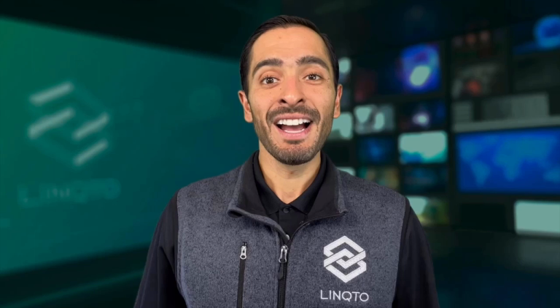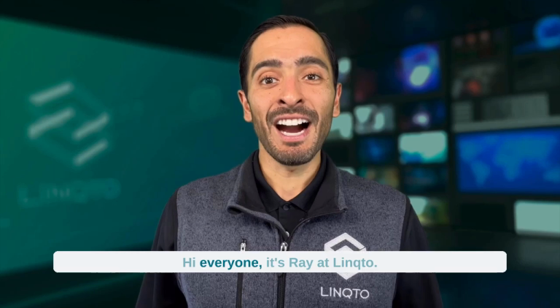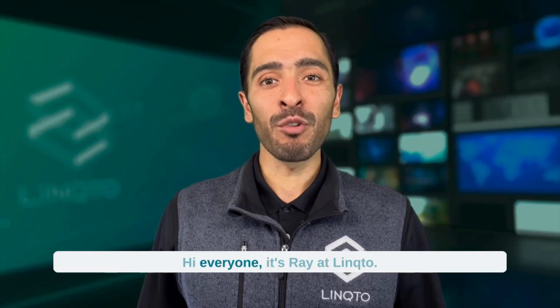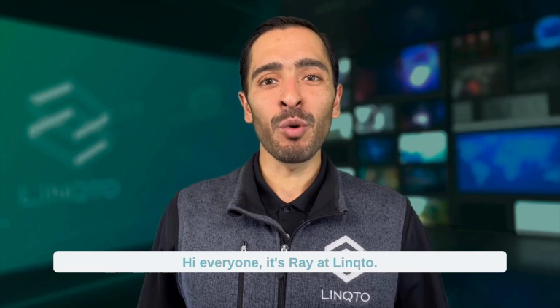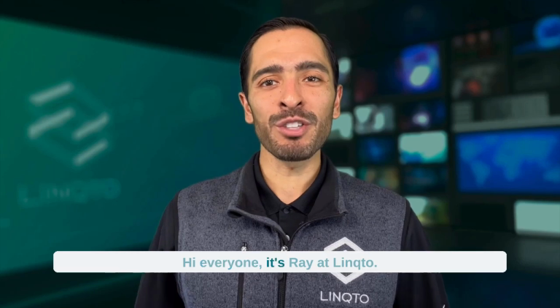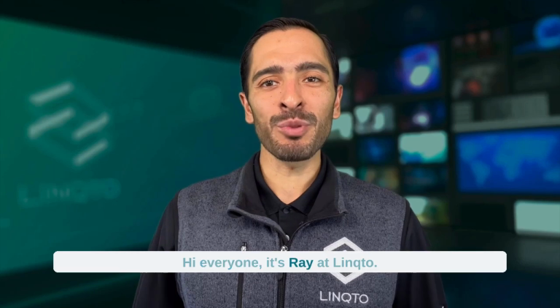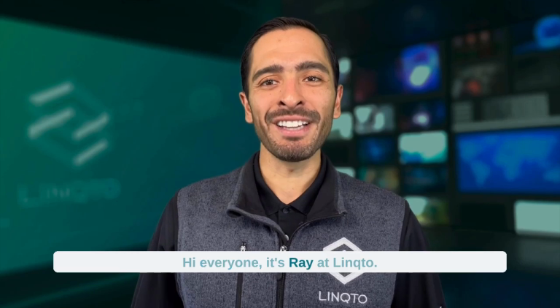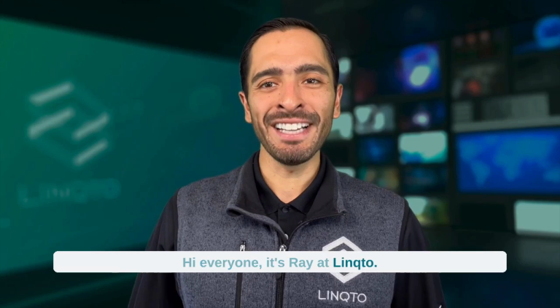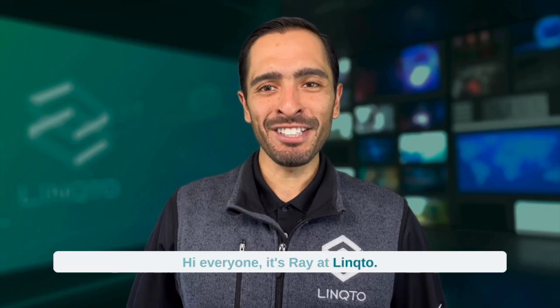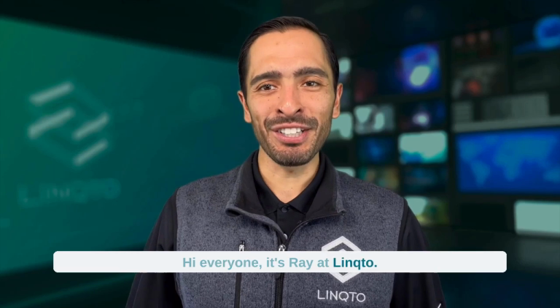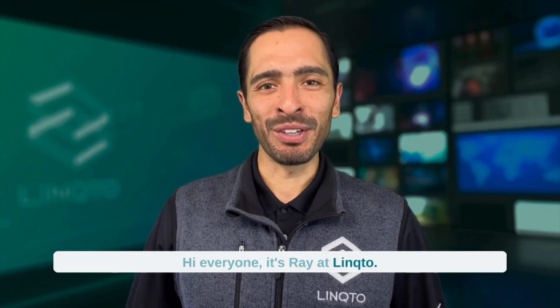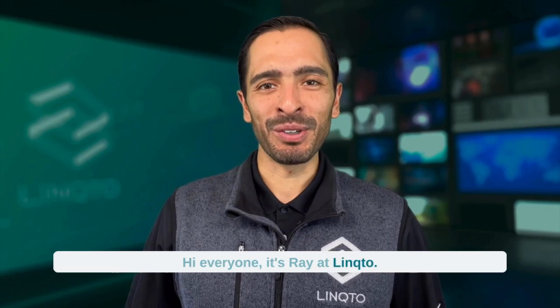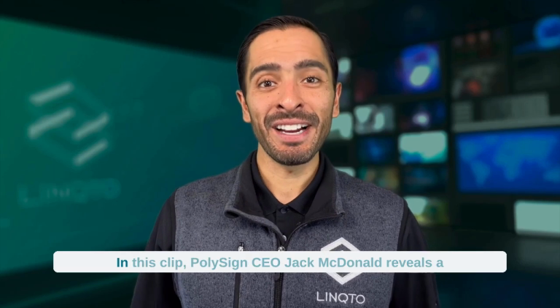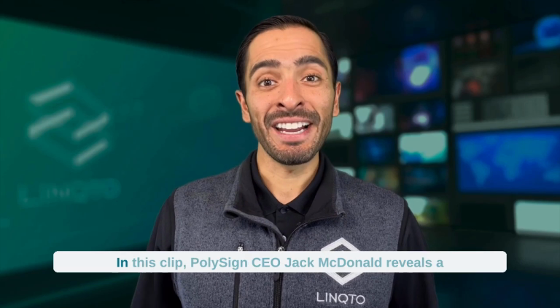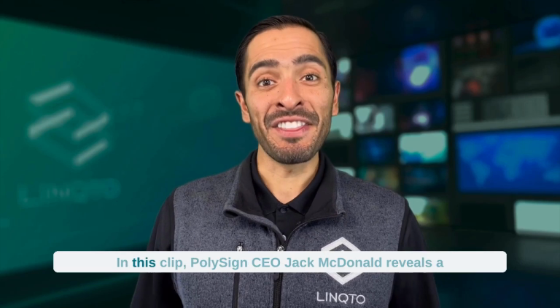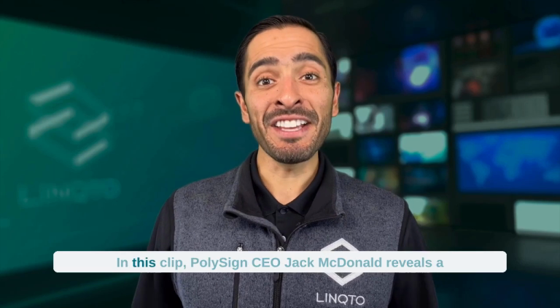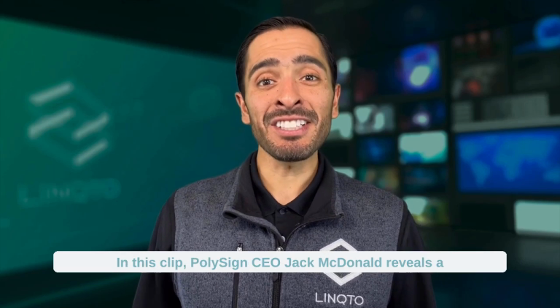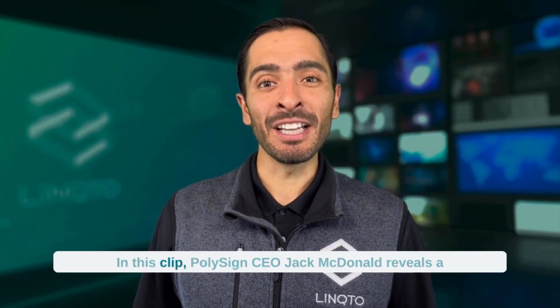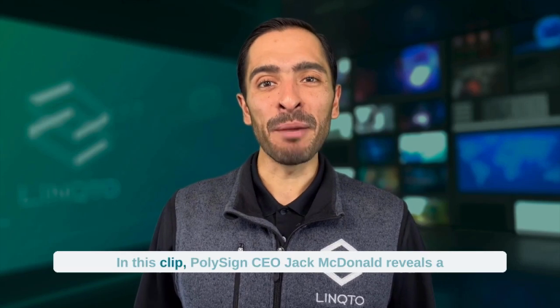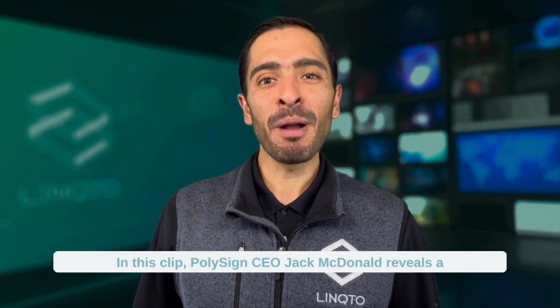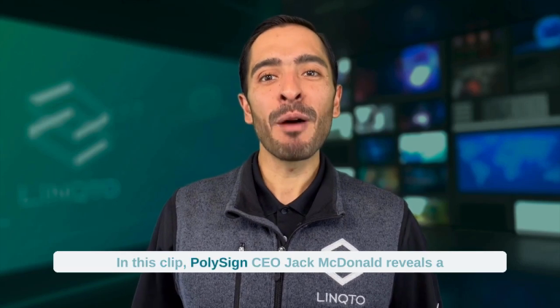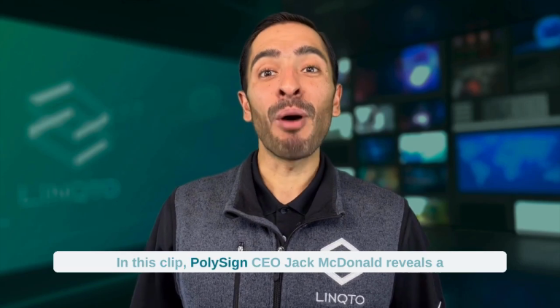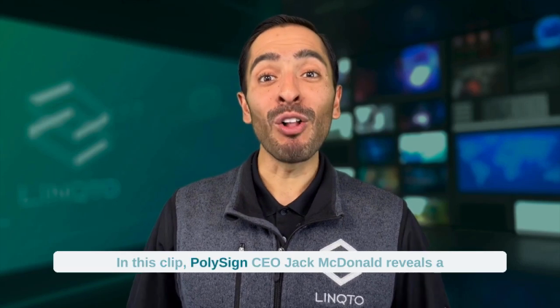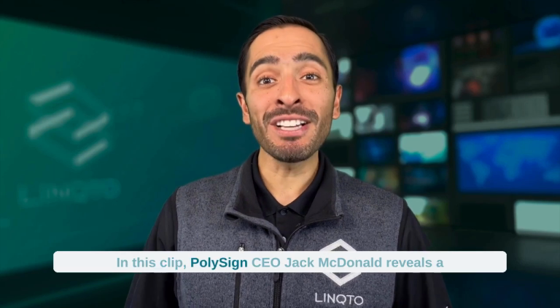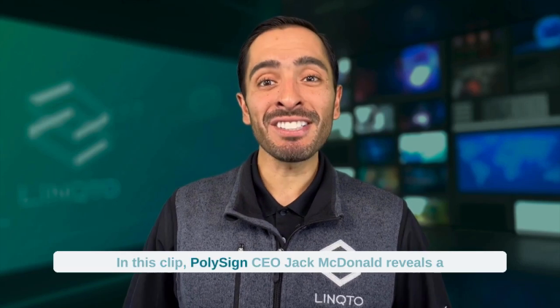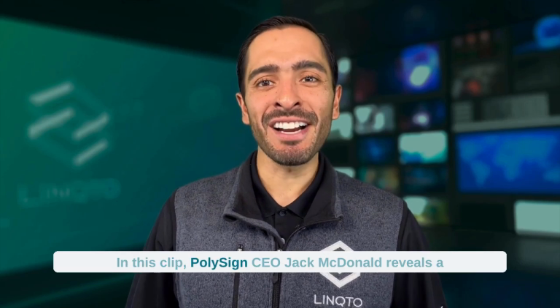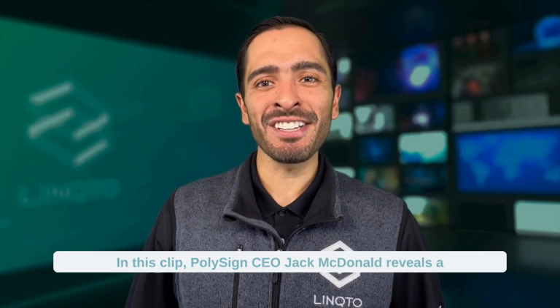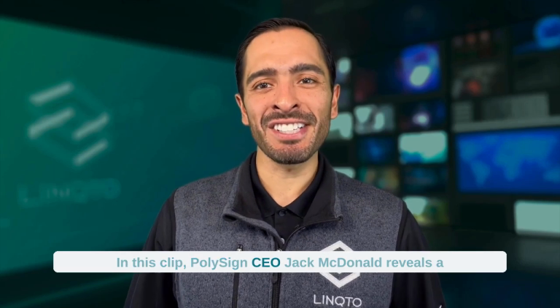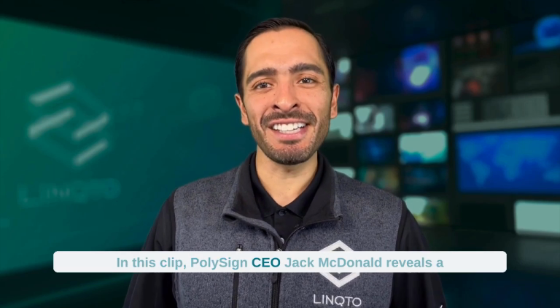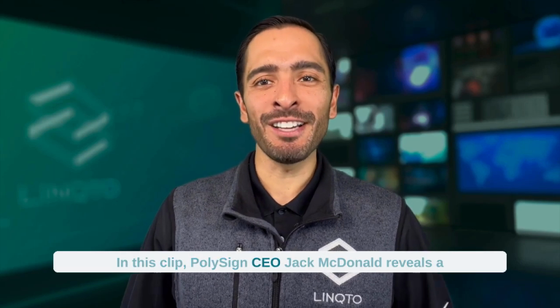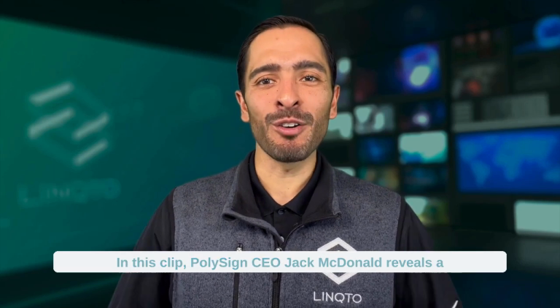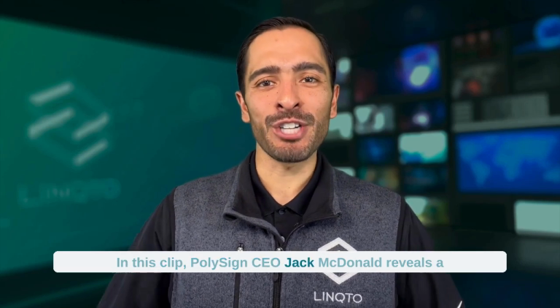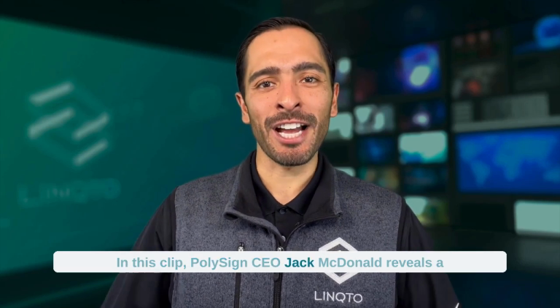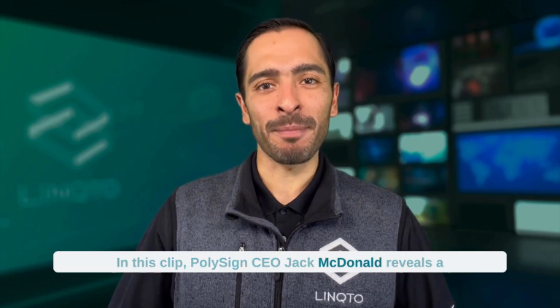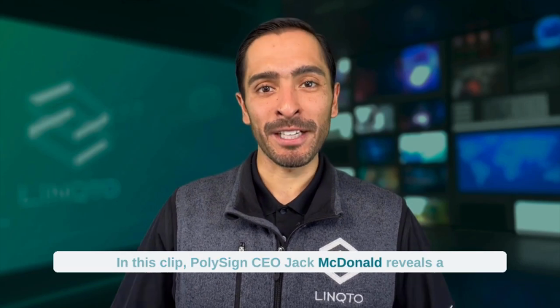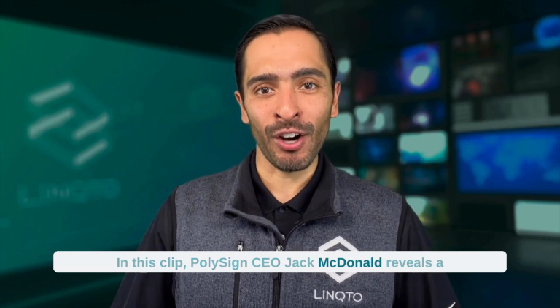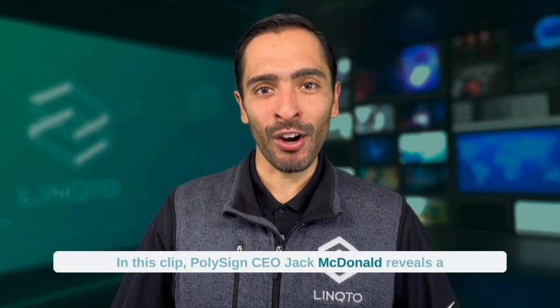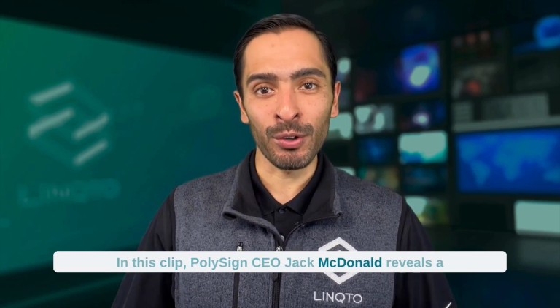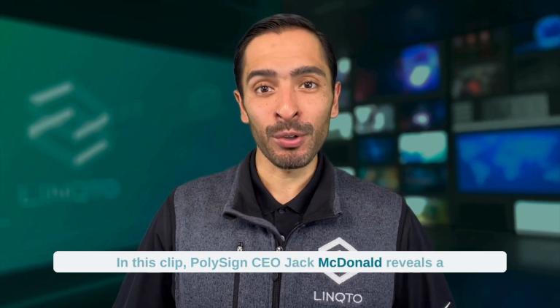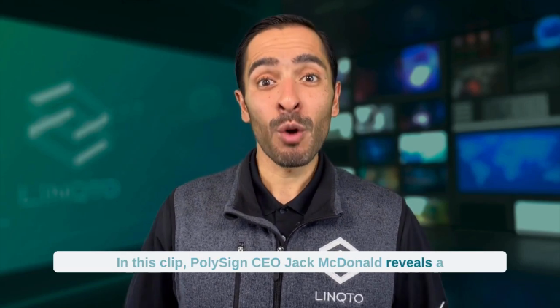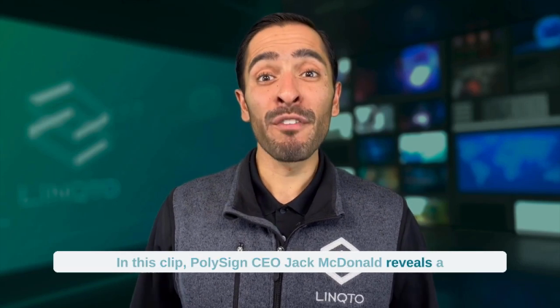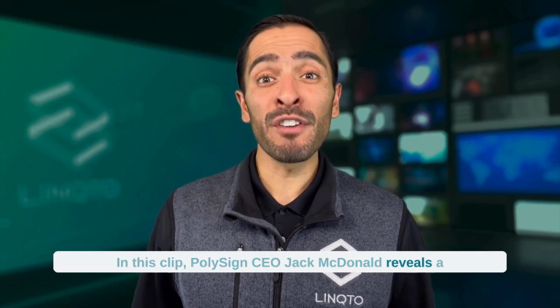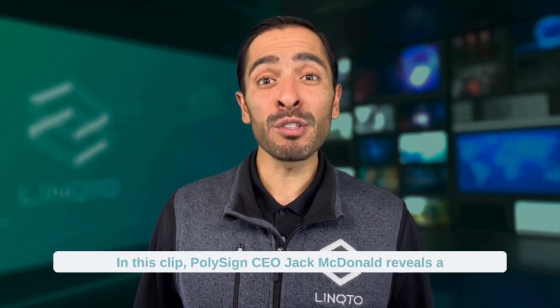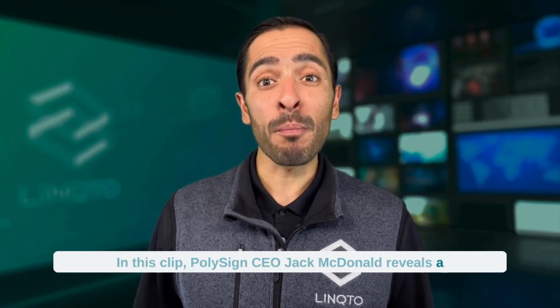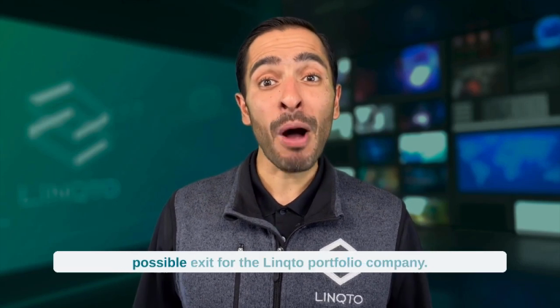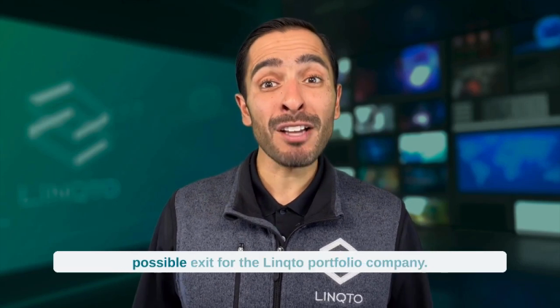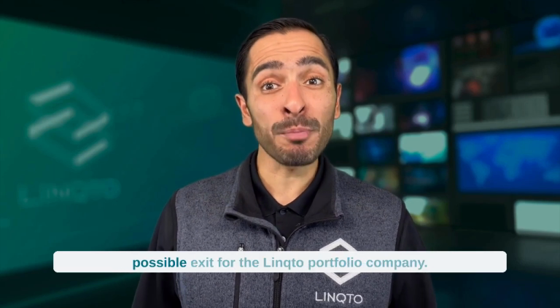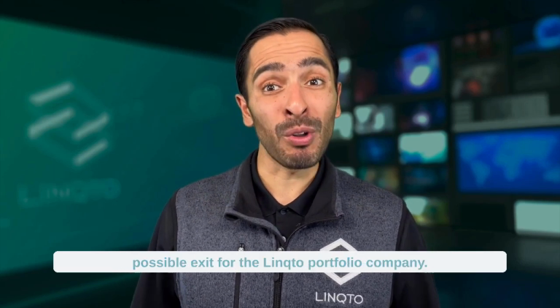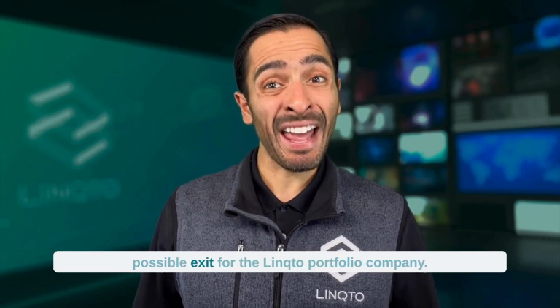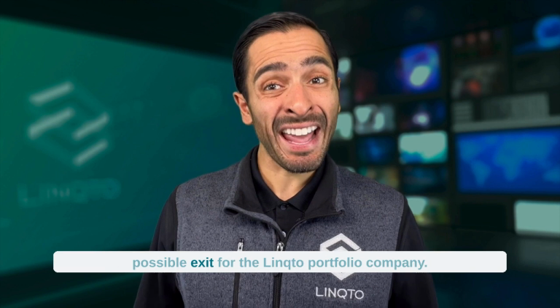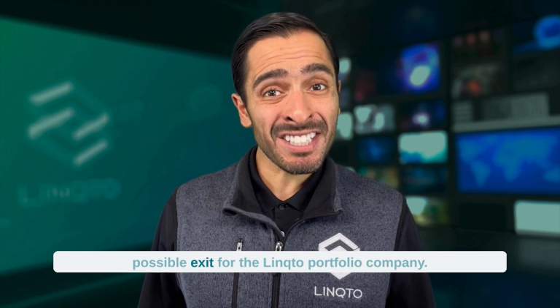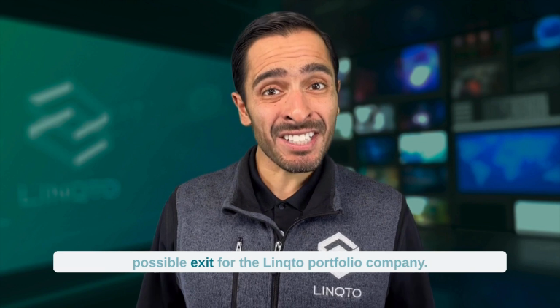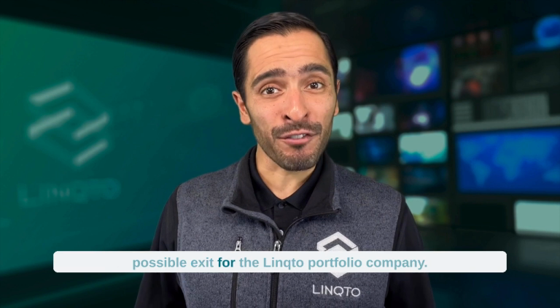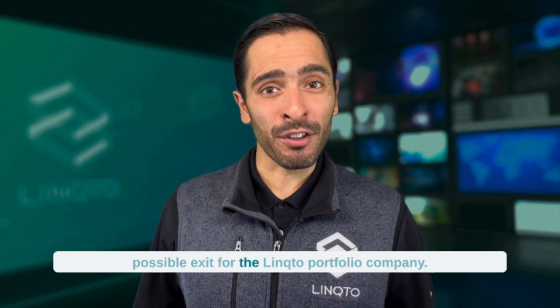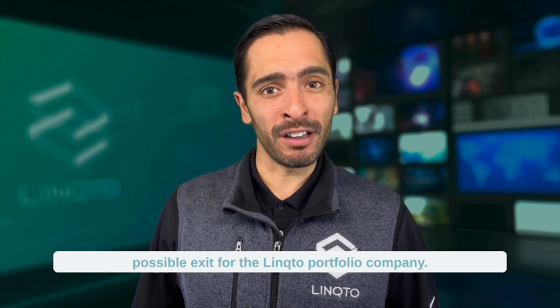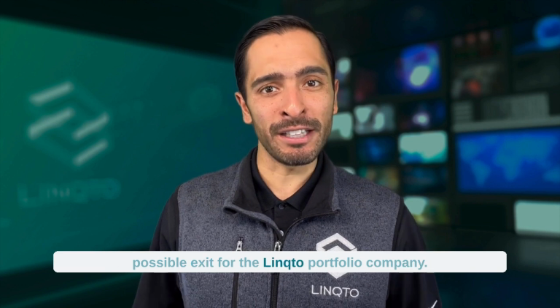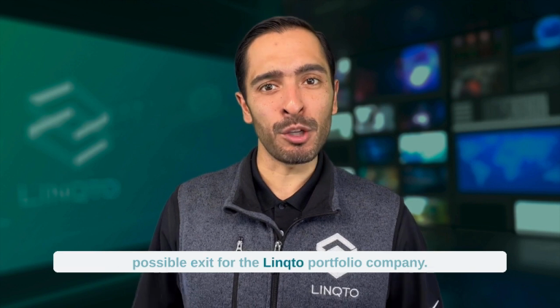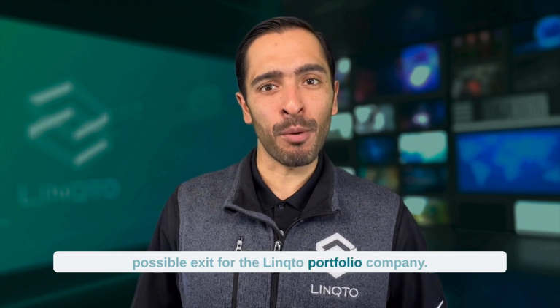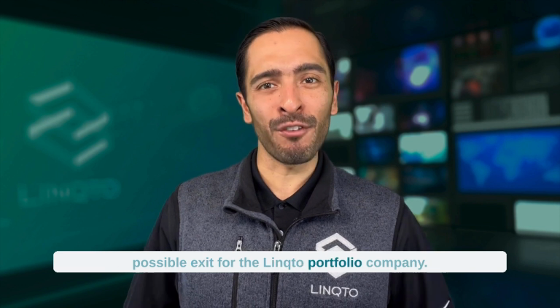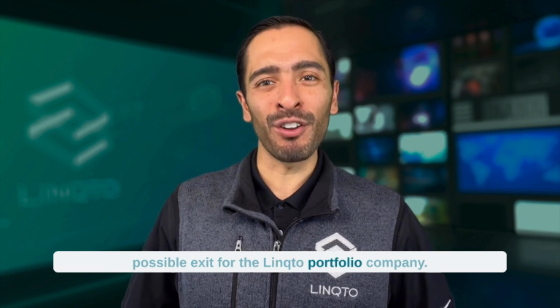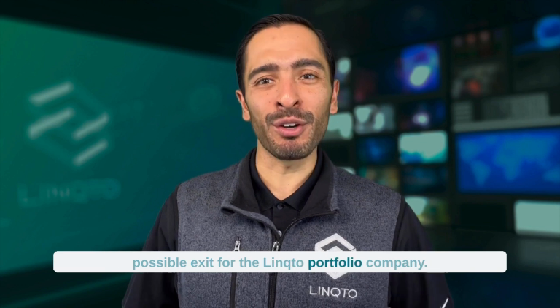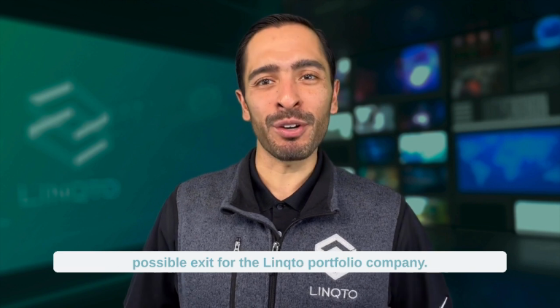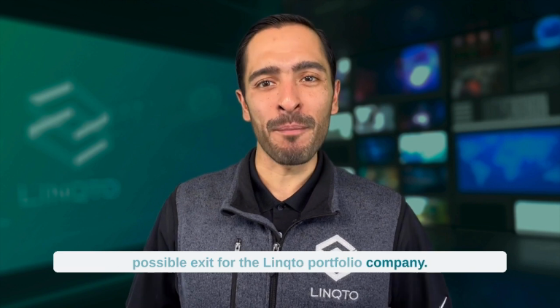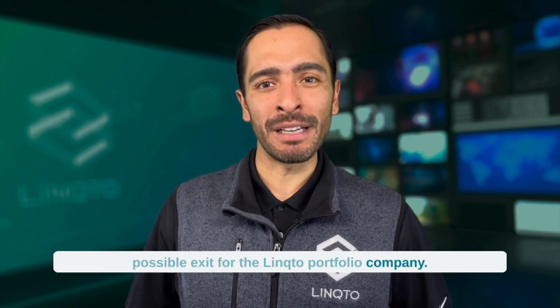Hi everyone, it's Ray at Link2. In this clip, PolySign CEO Jack McDonald reveals a possible exit for the Link2 portfolio company.